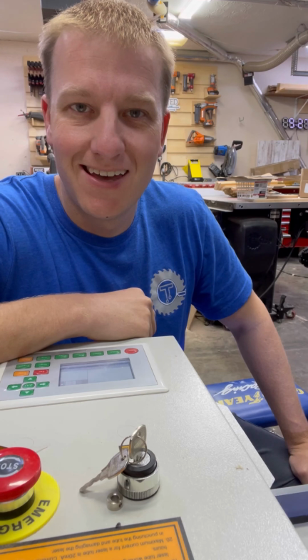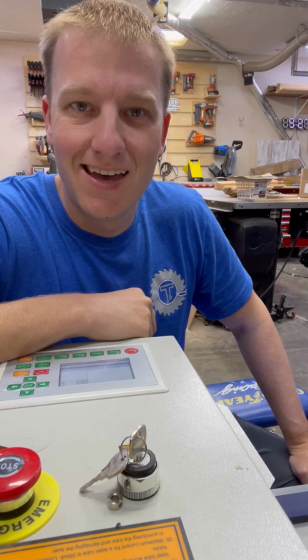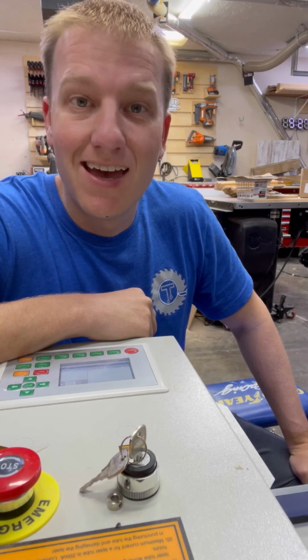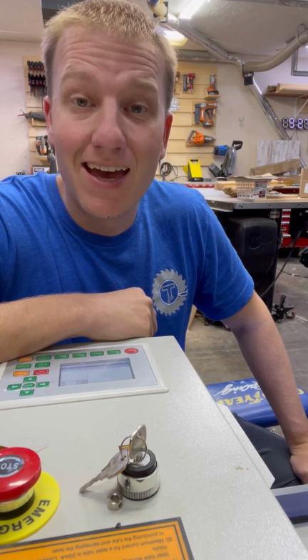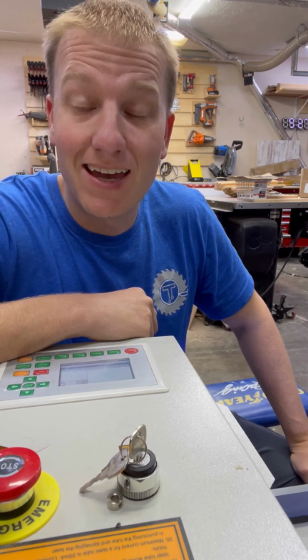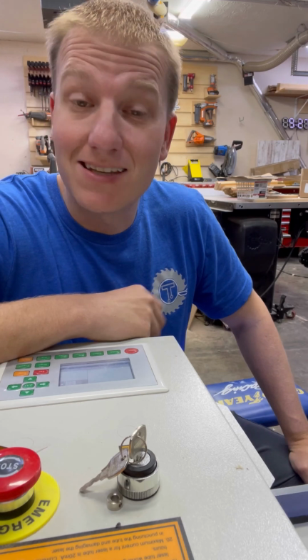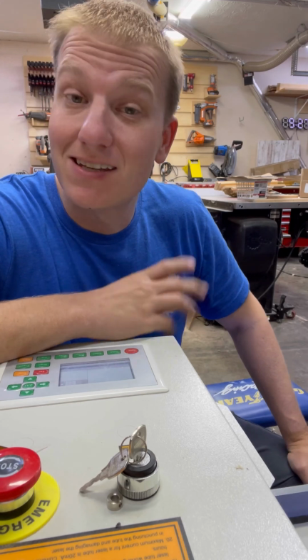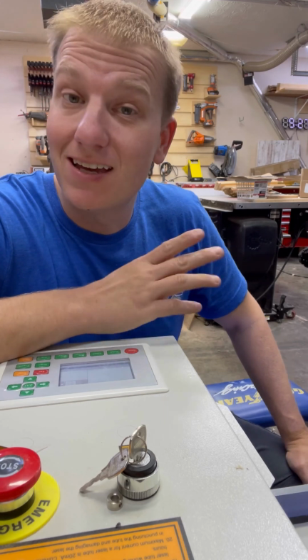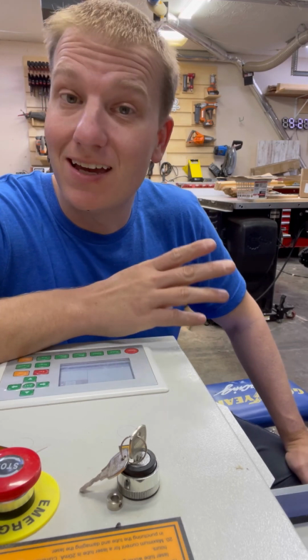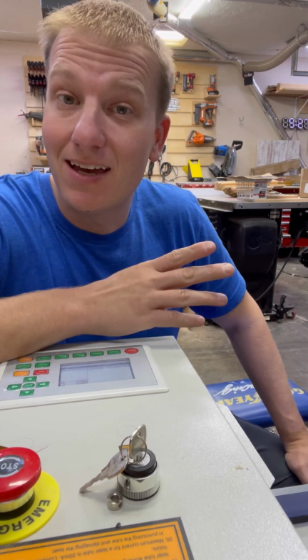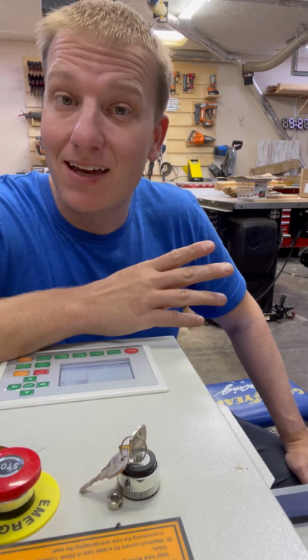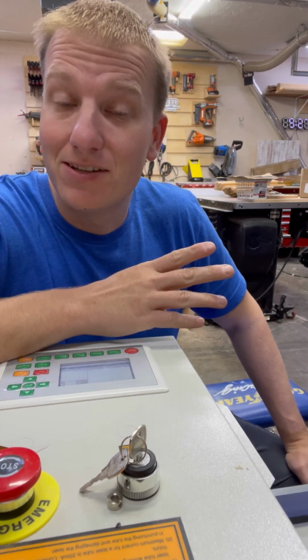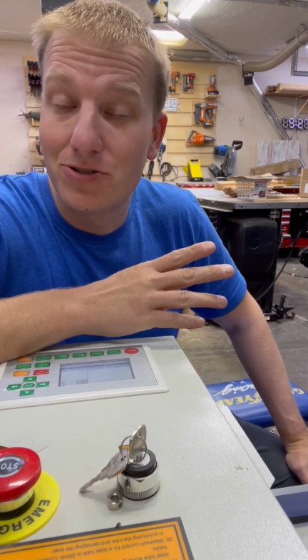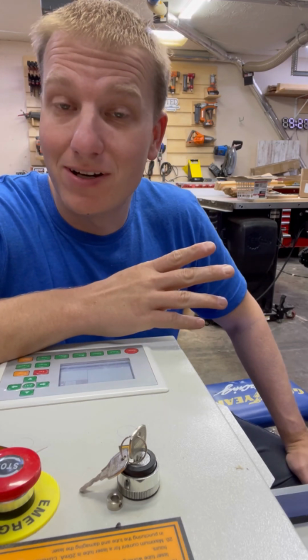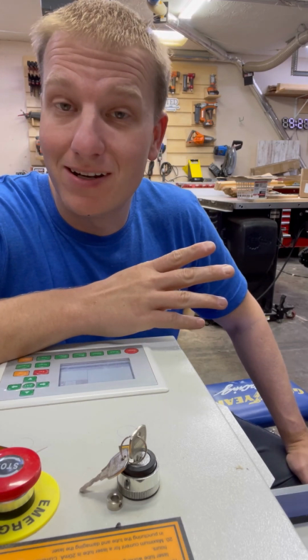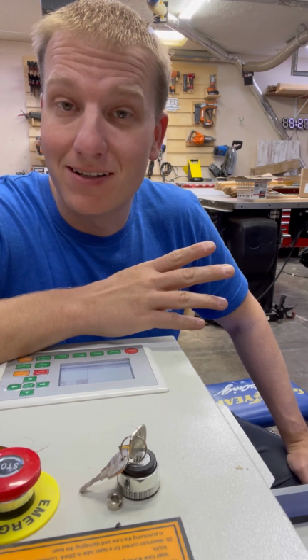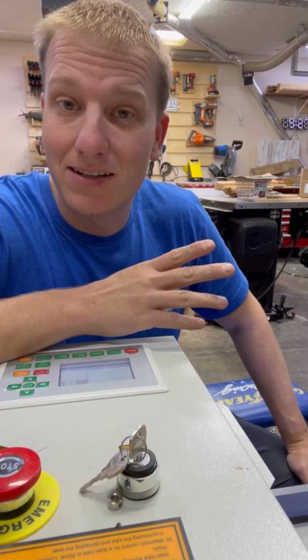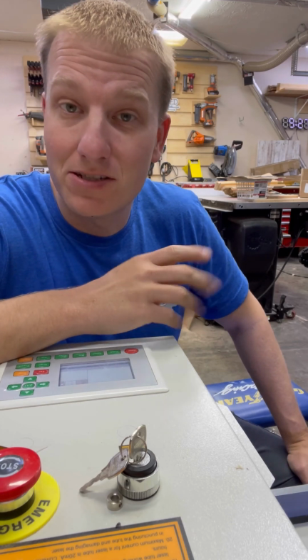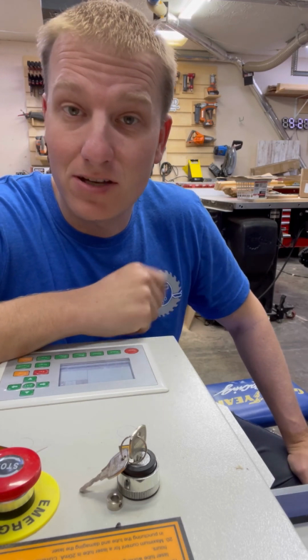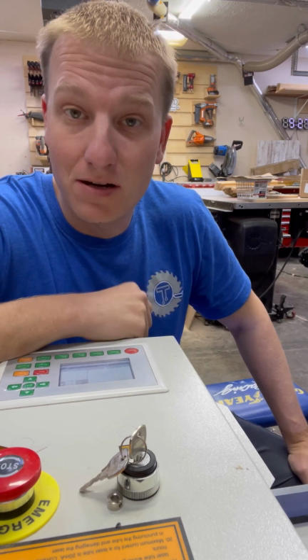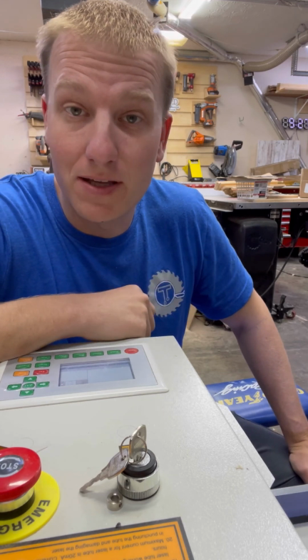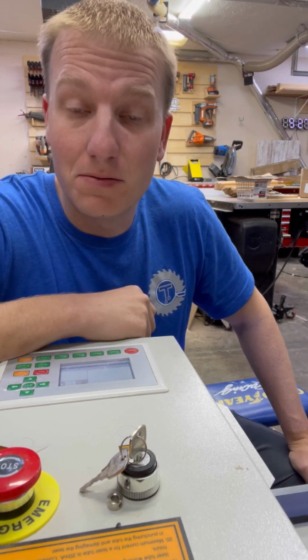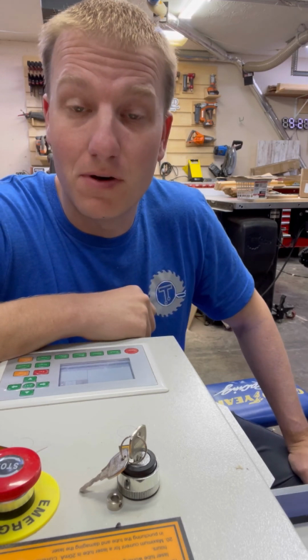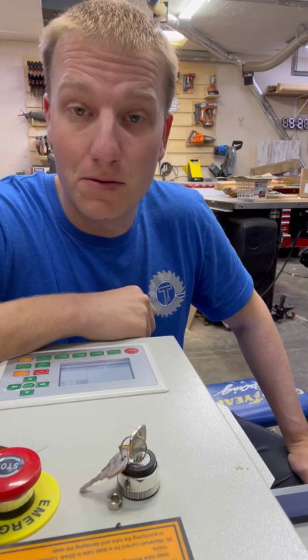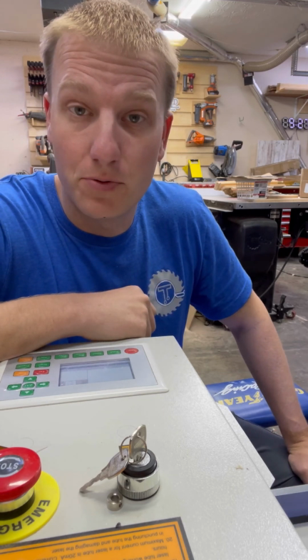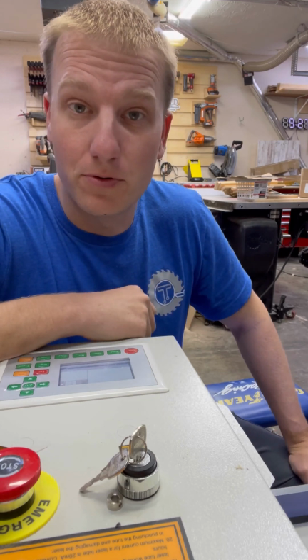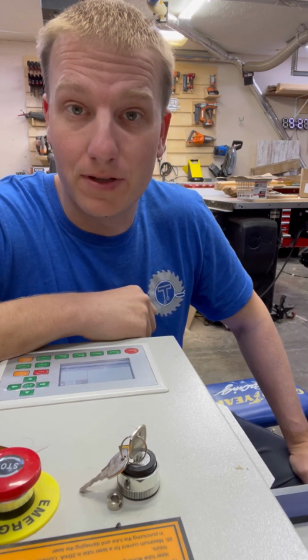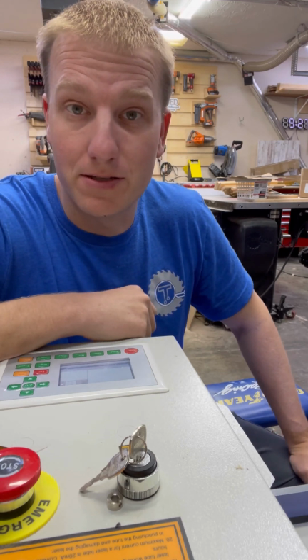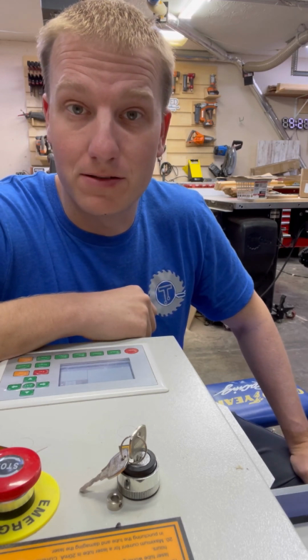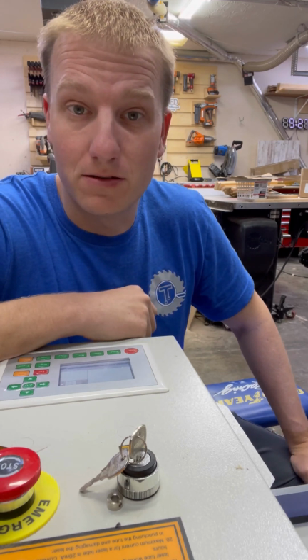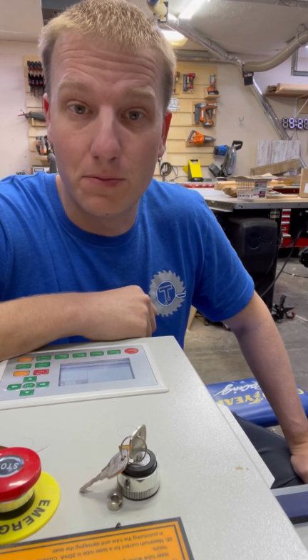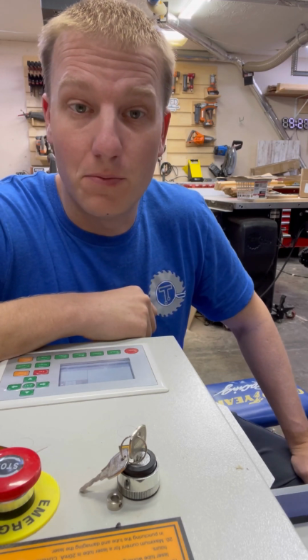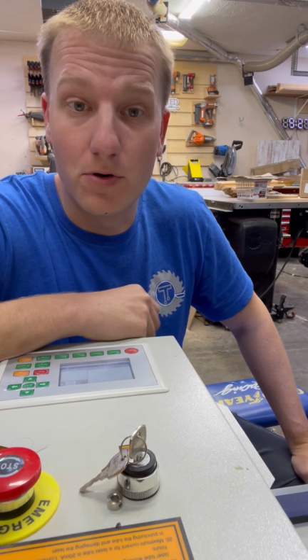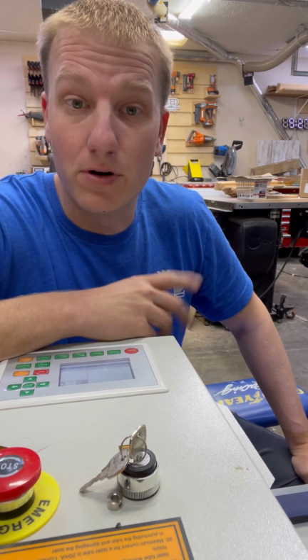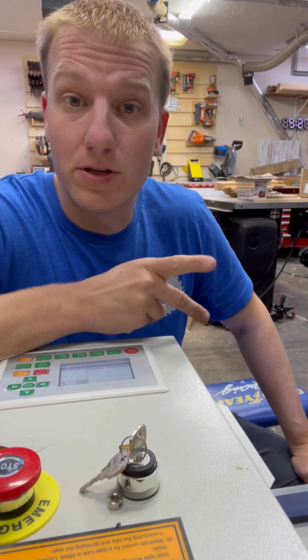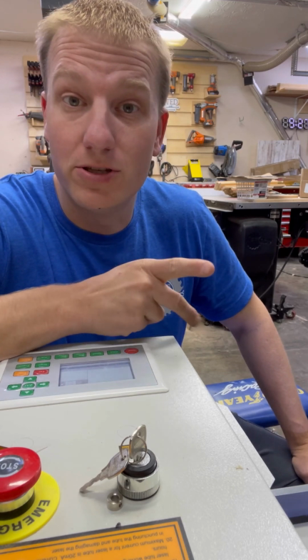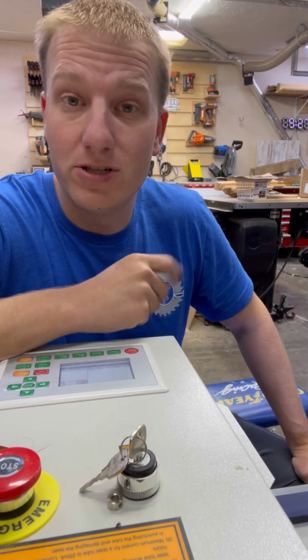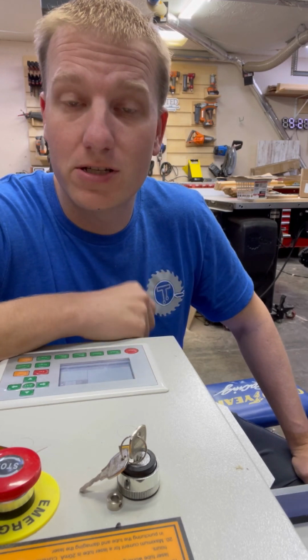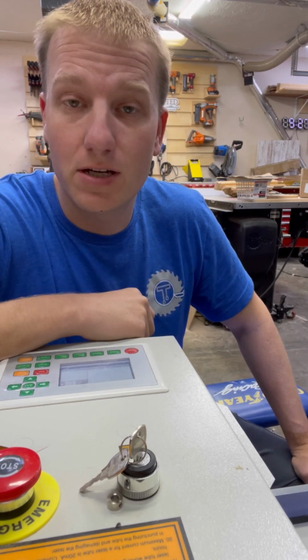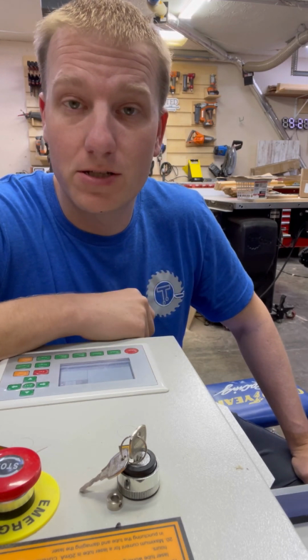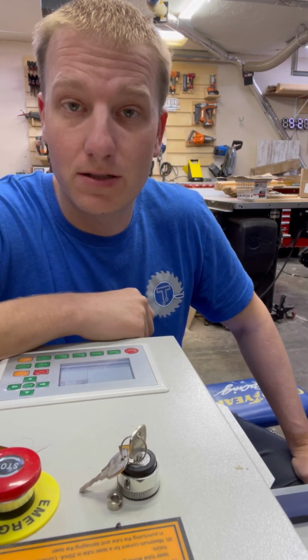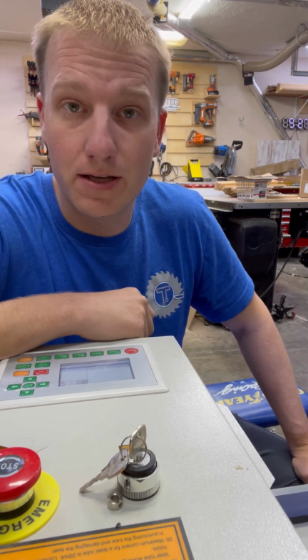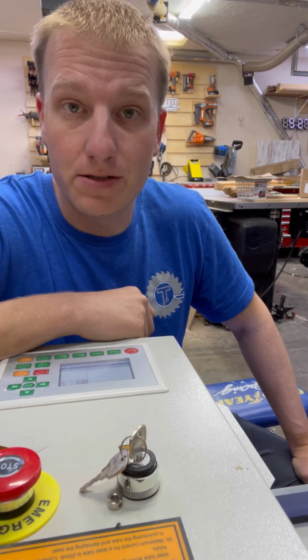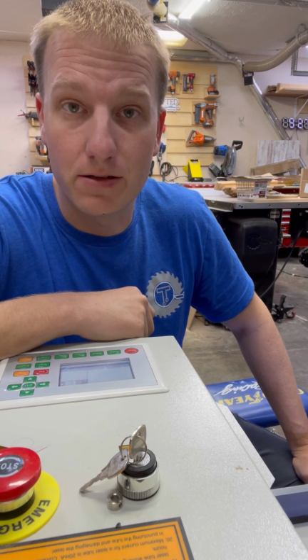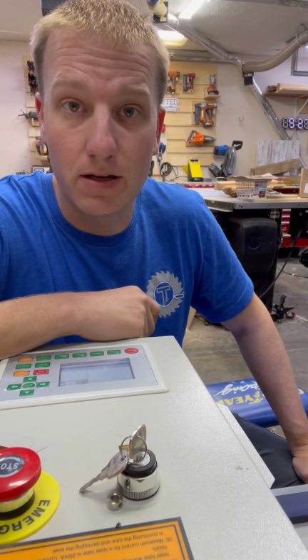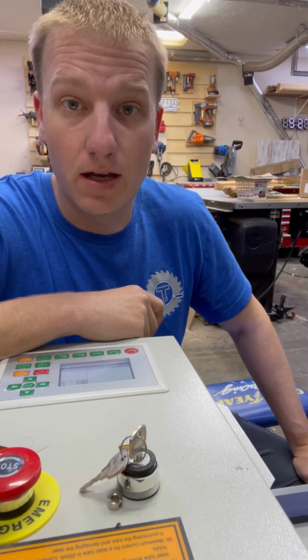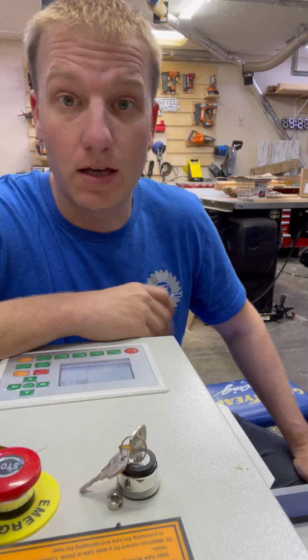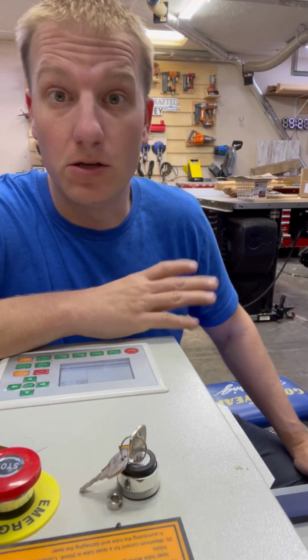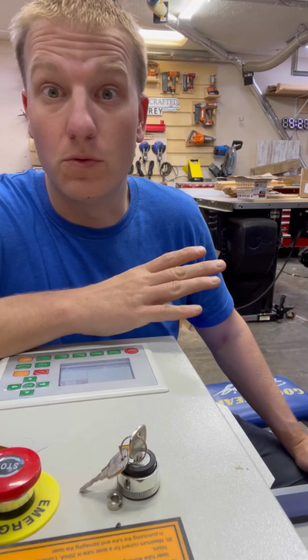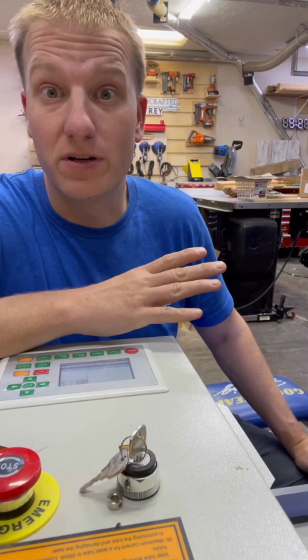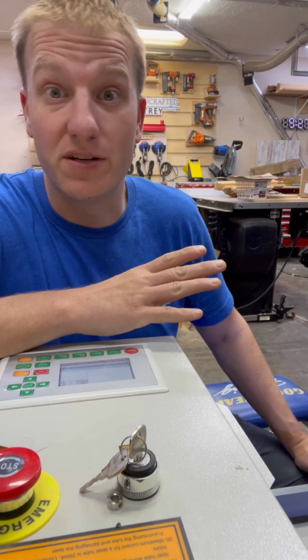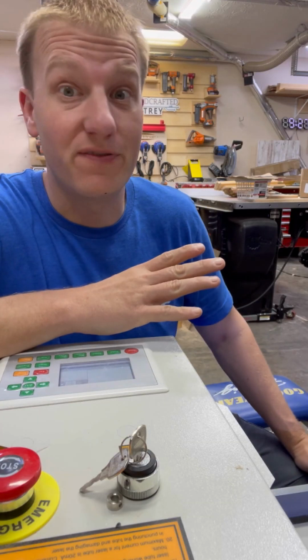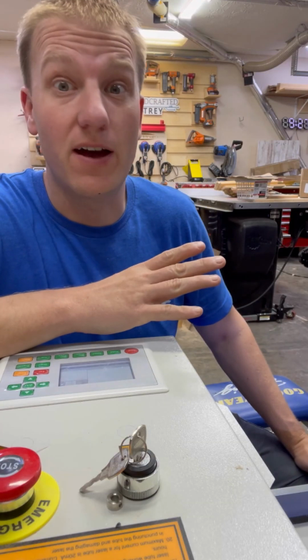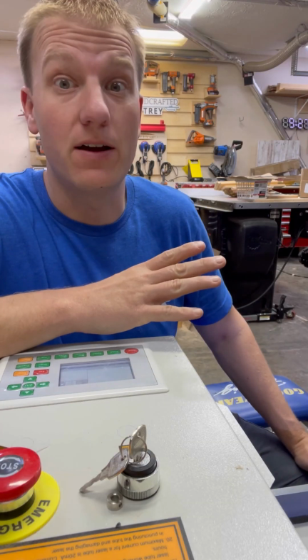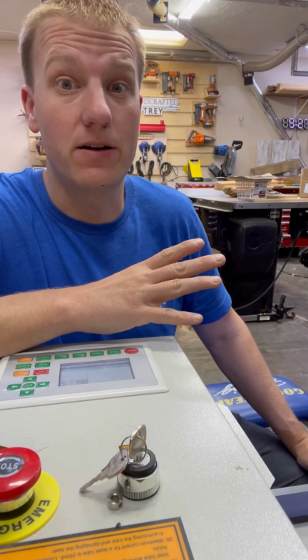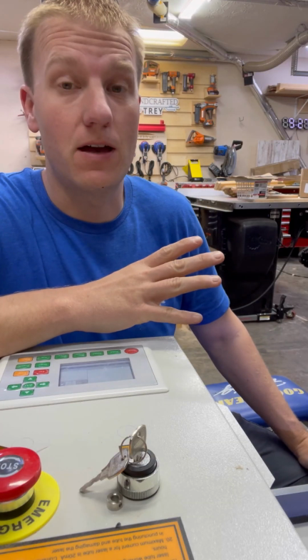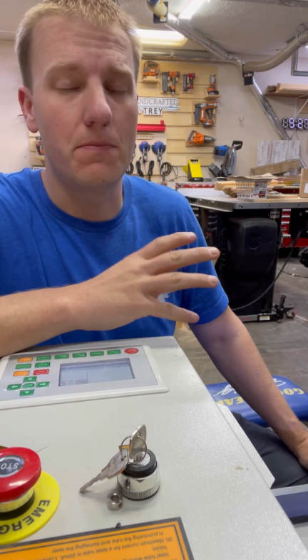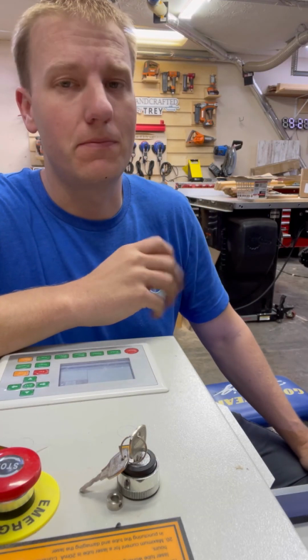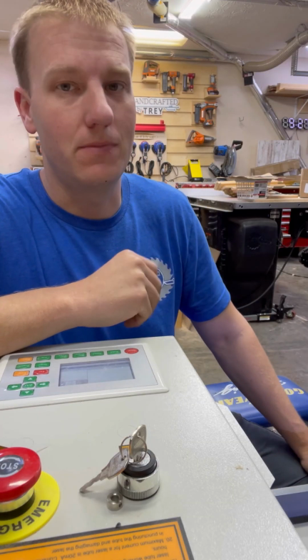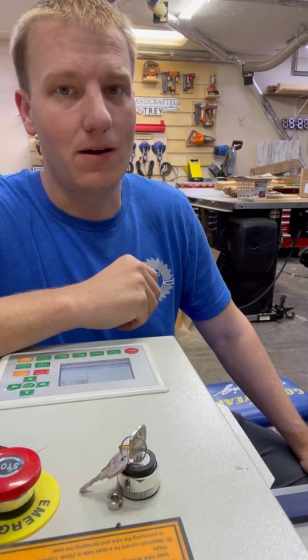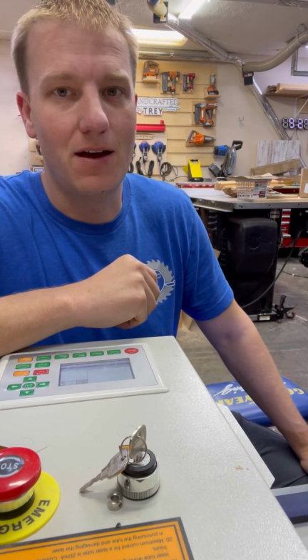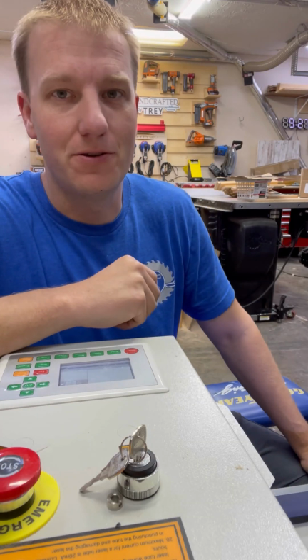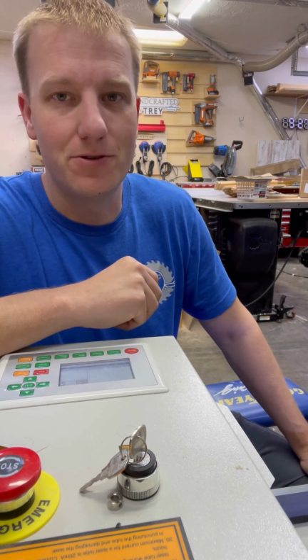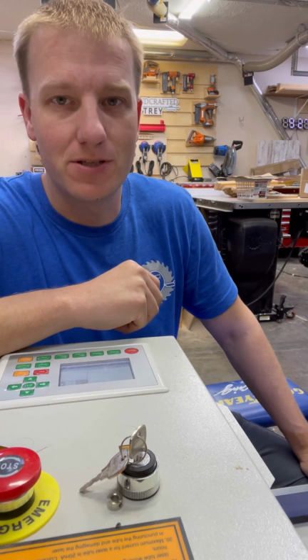Hey guys, Trey here. Let's talk about the Montport laser a little bit more. You just got your laser and you want it fired up. I understand.